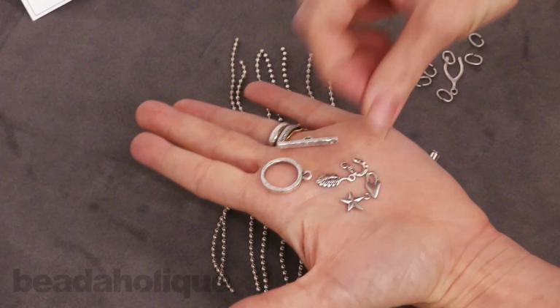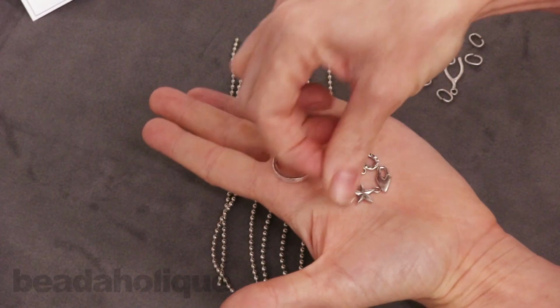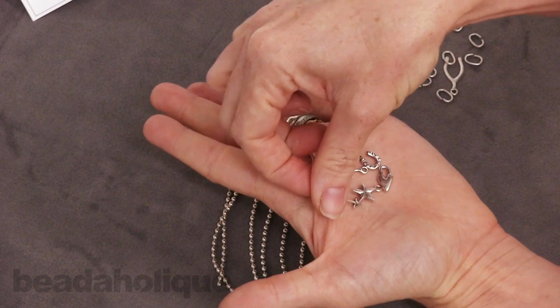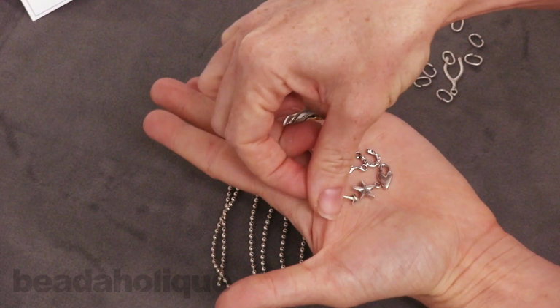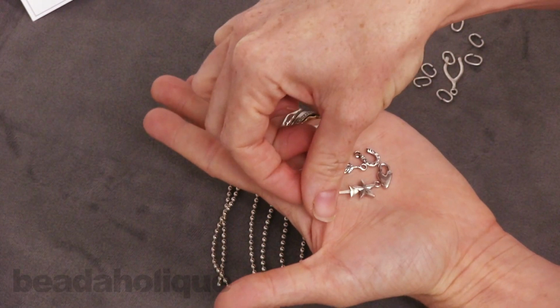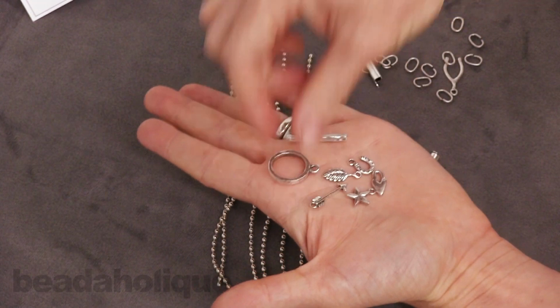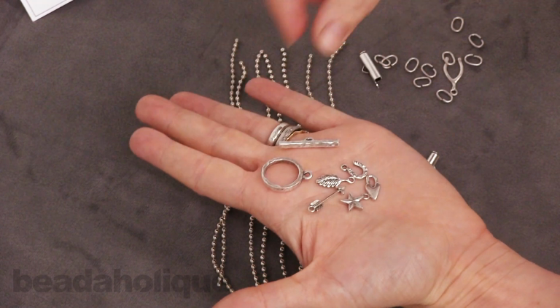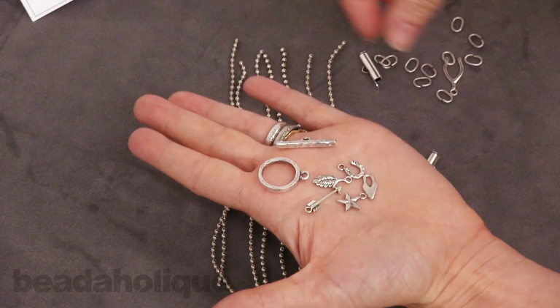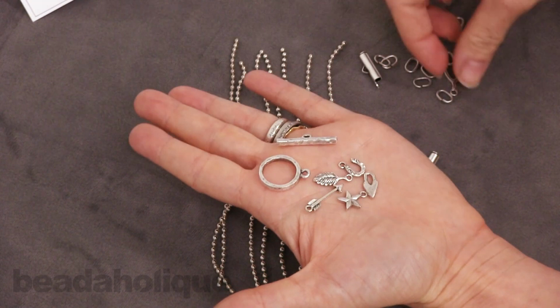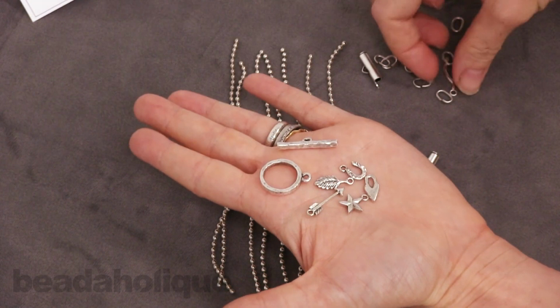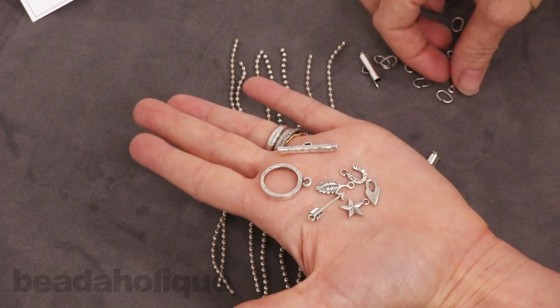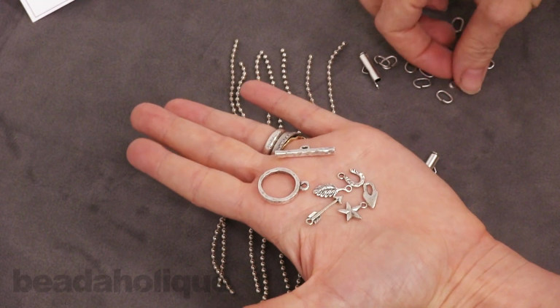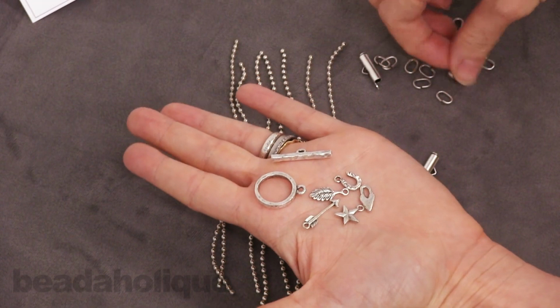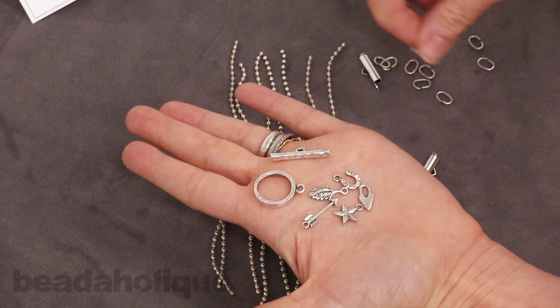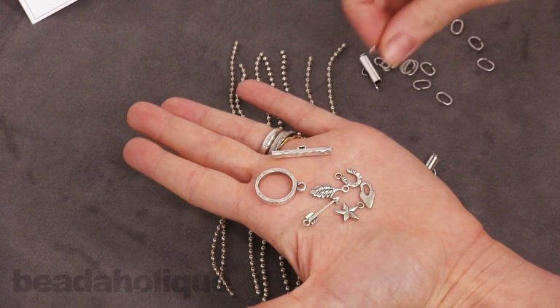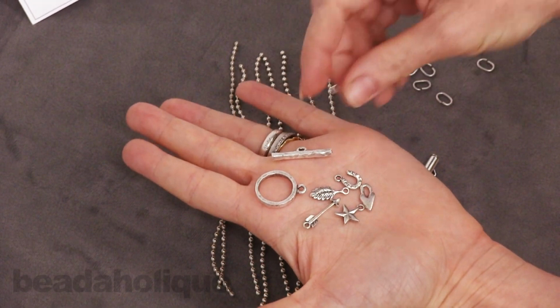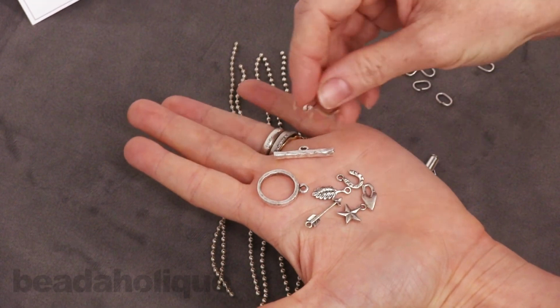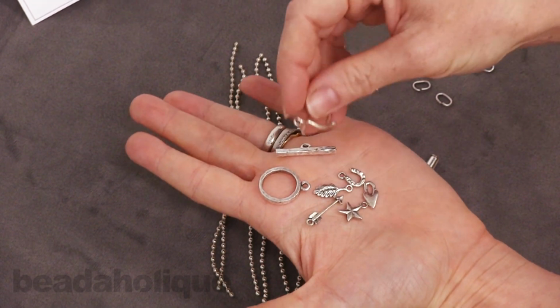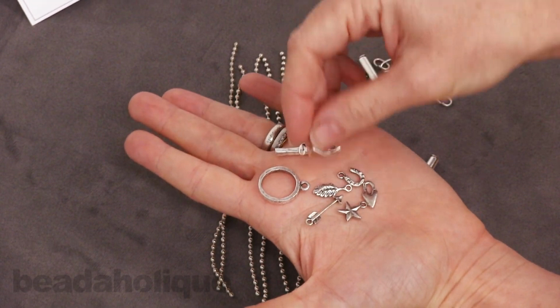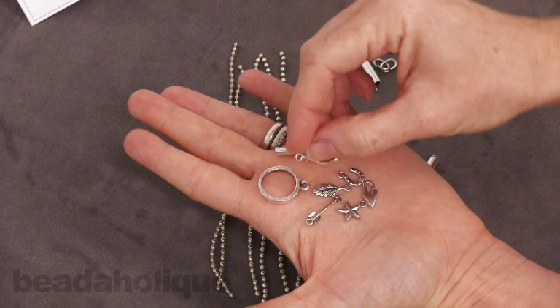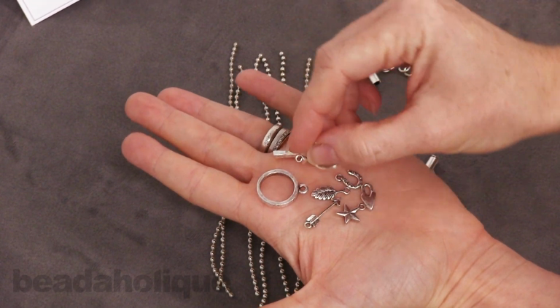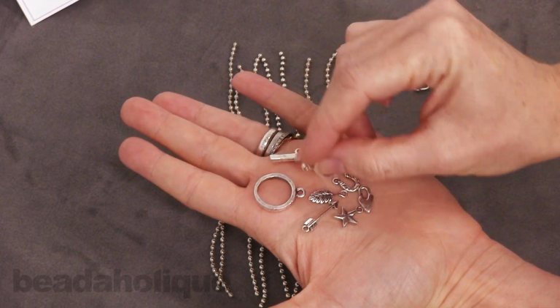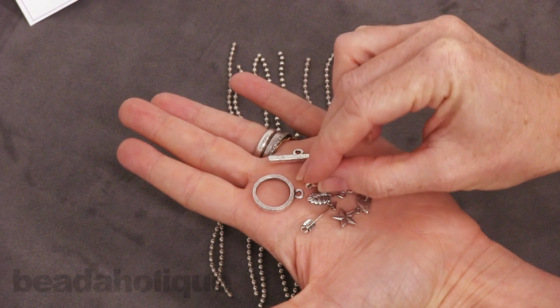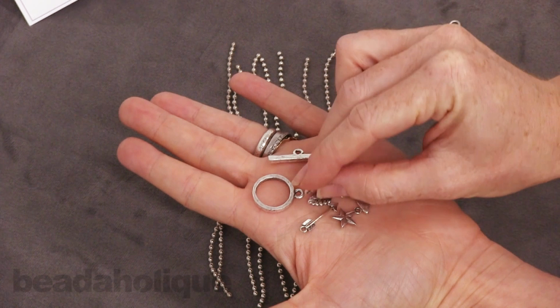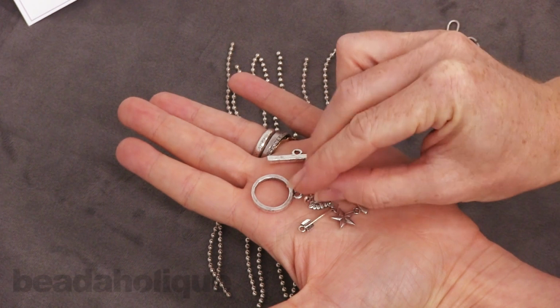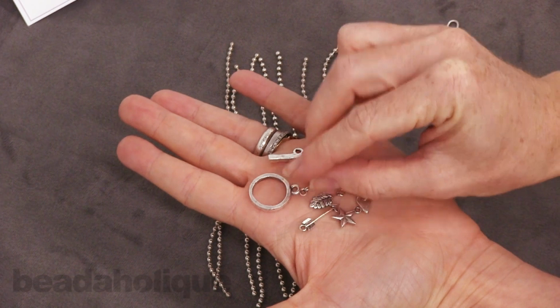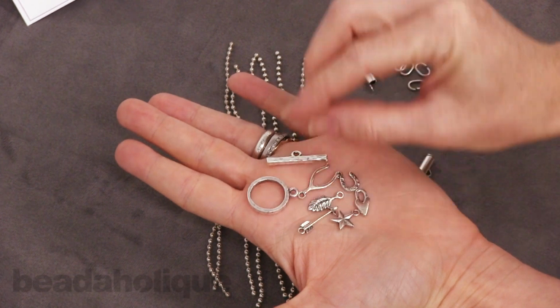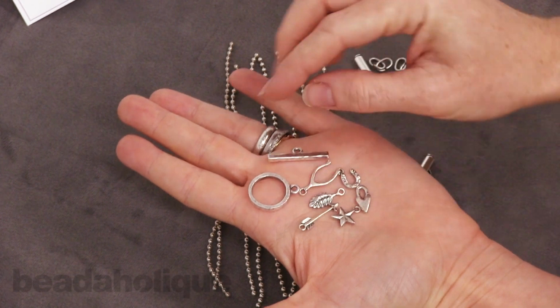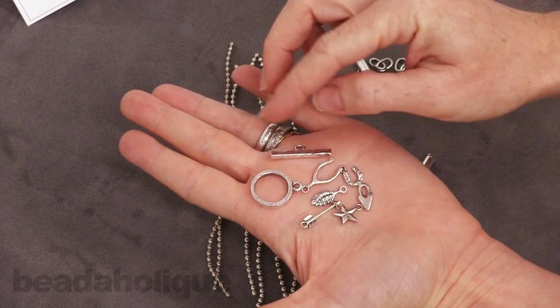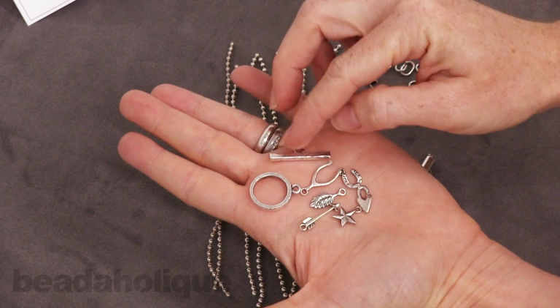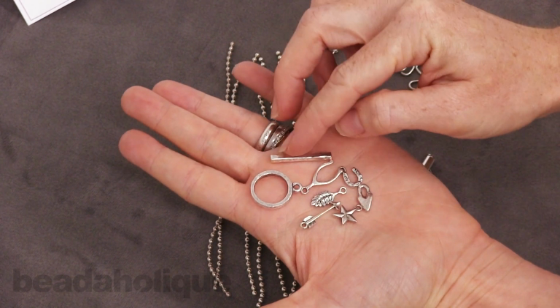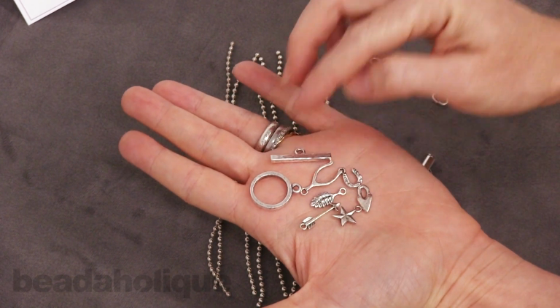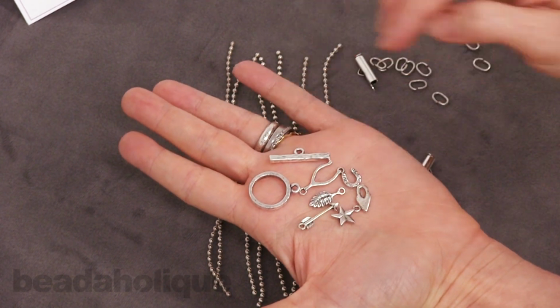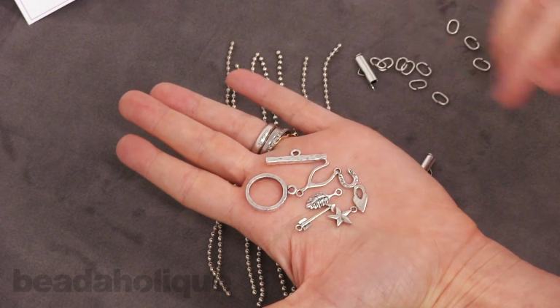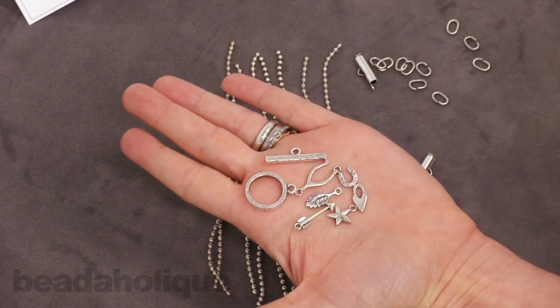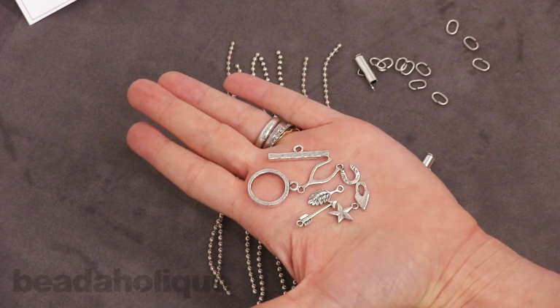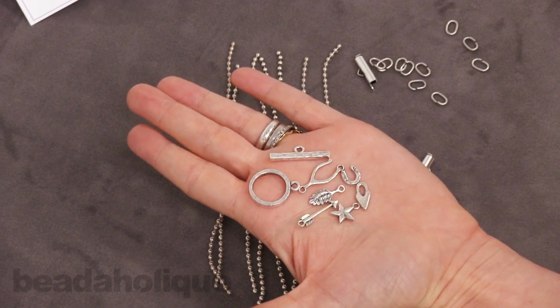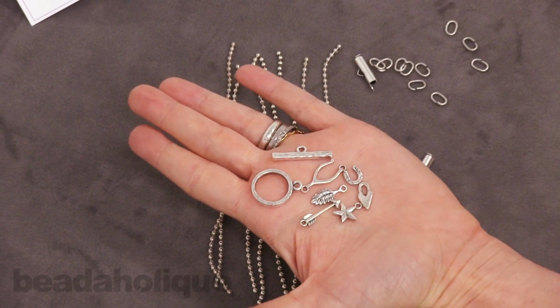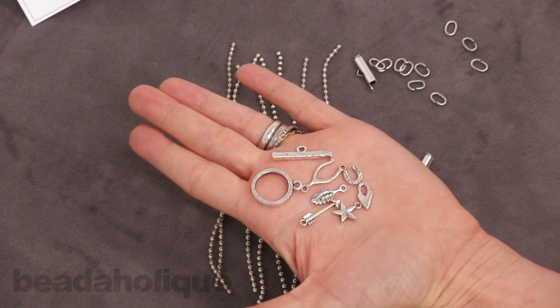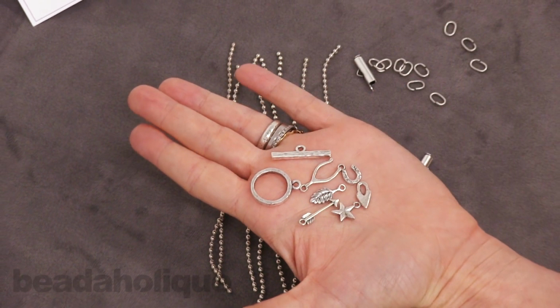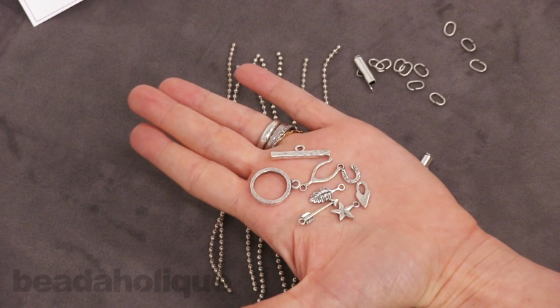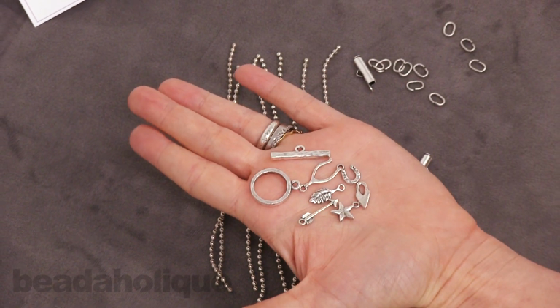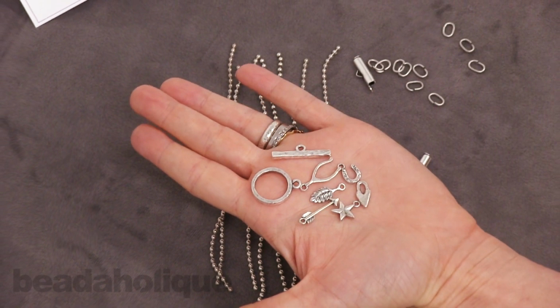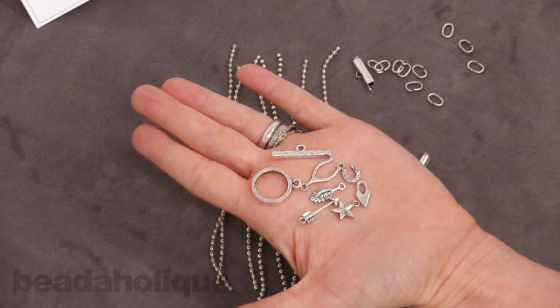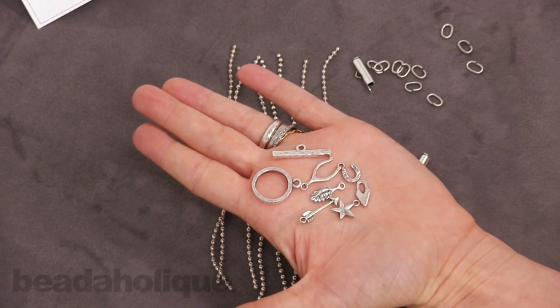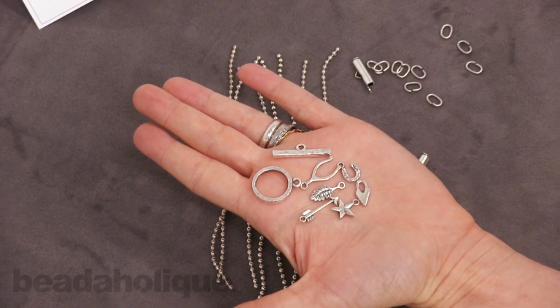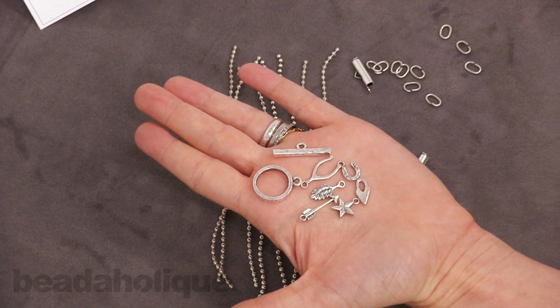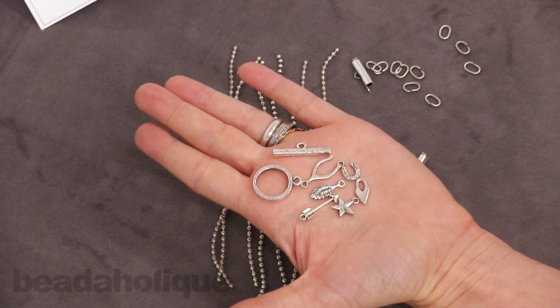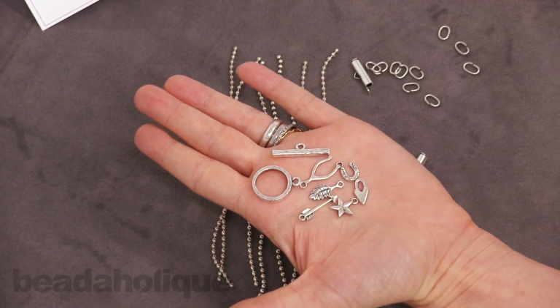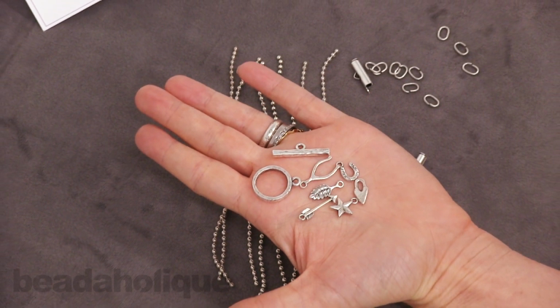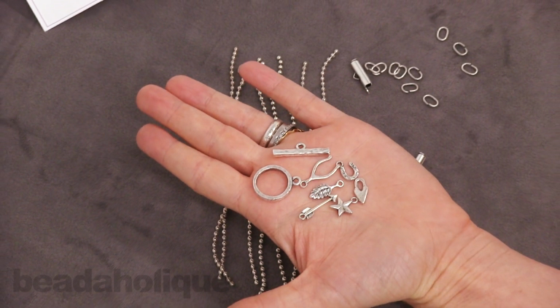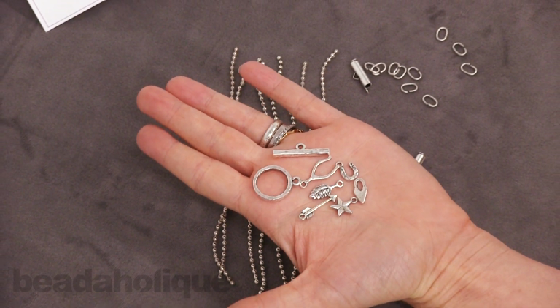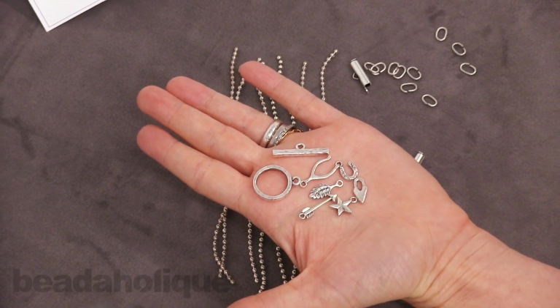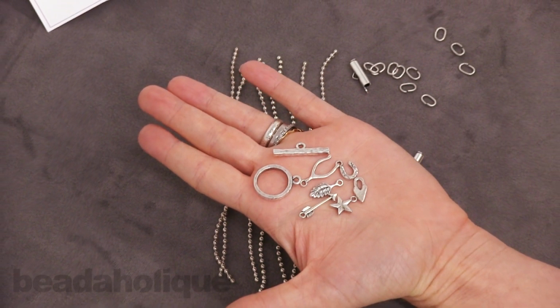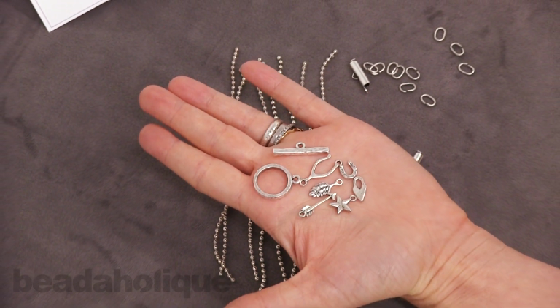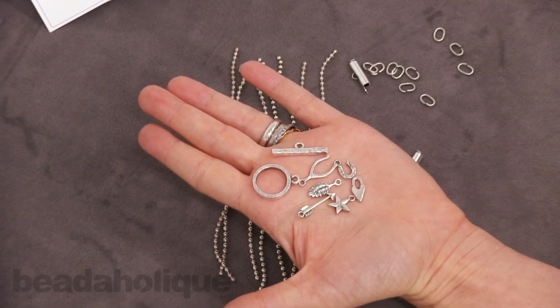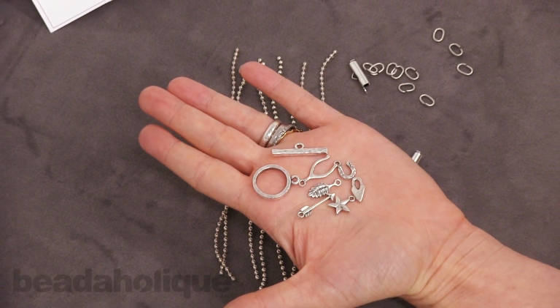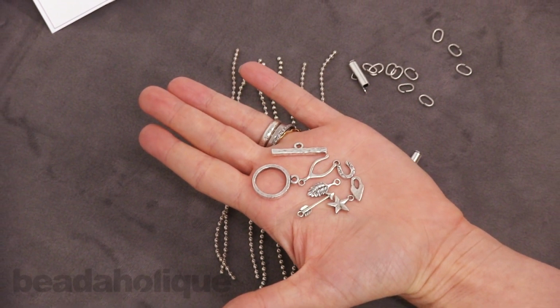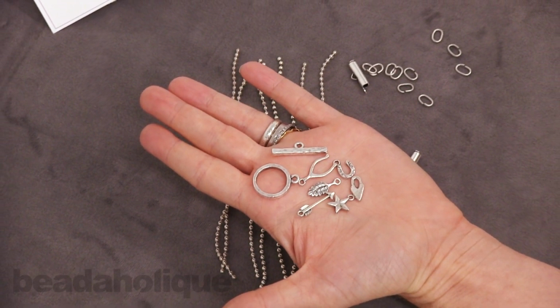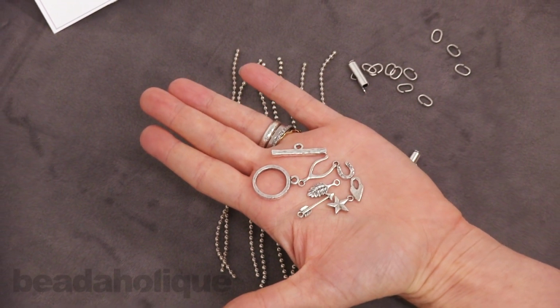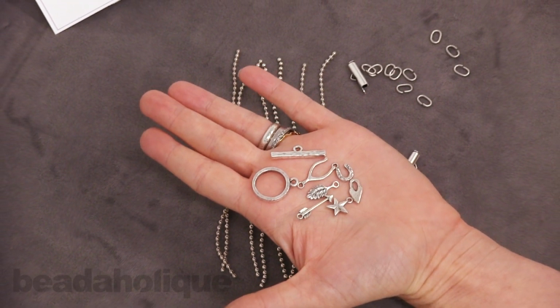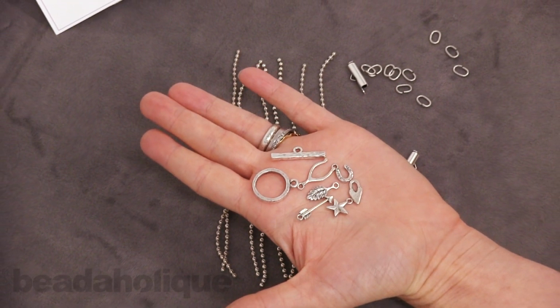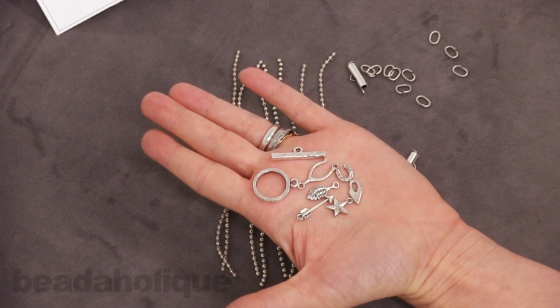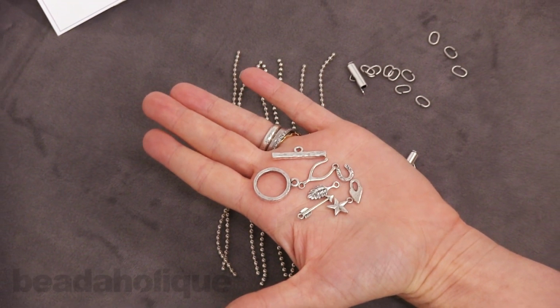You can see all these different pretty charms. You can find these kits and more at Beadaholique.com.